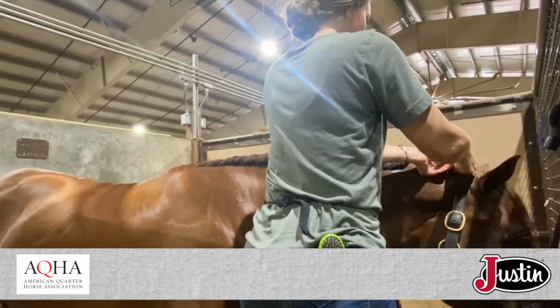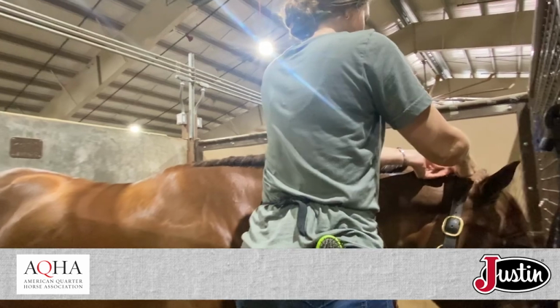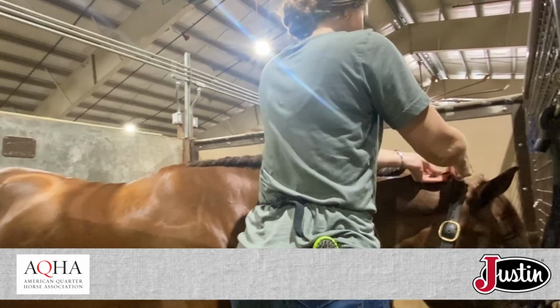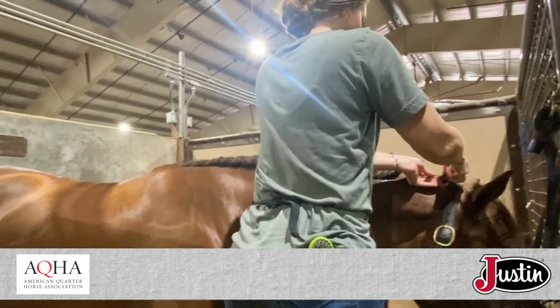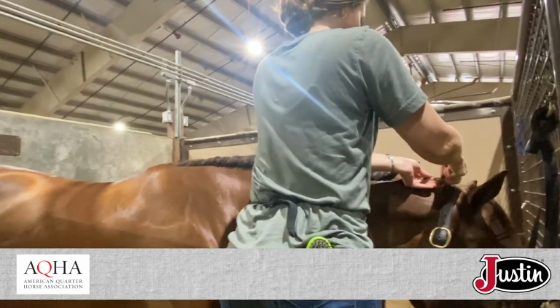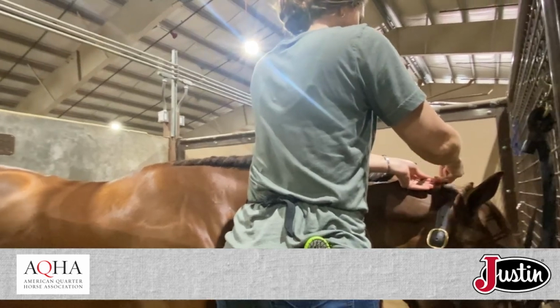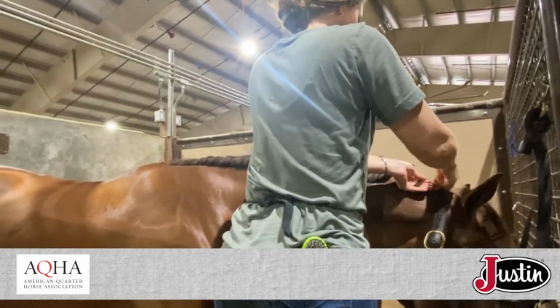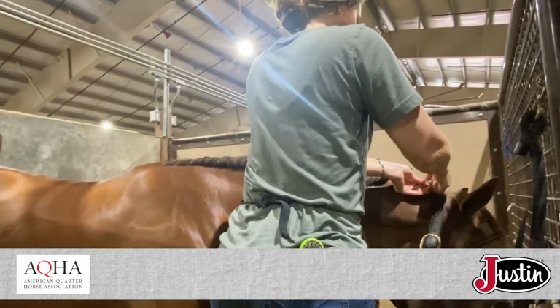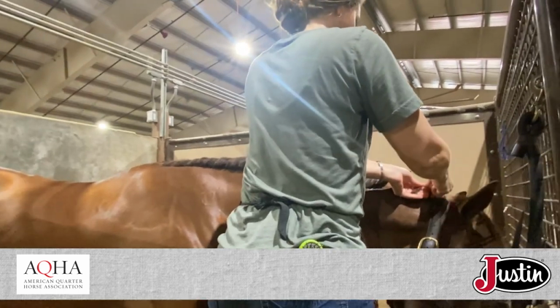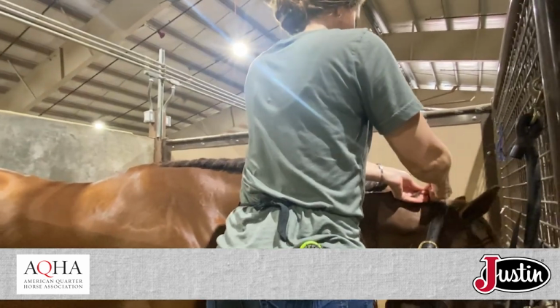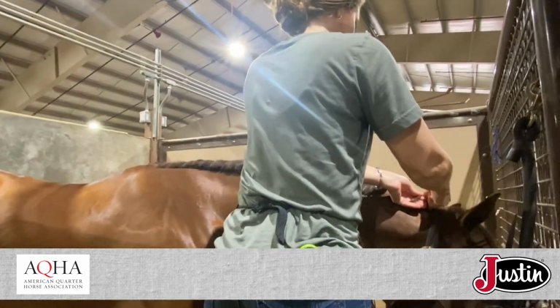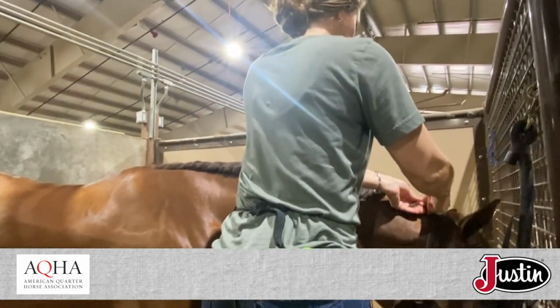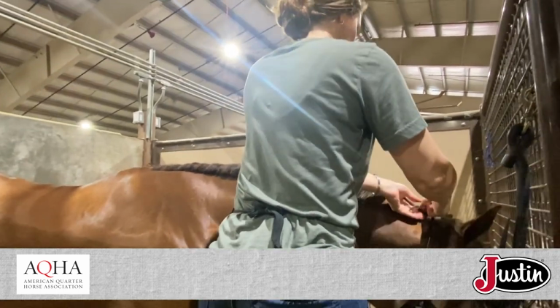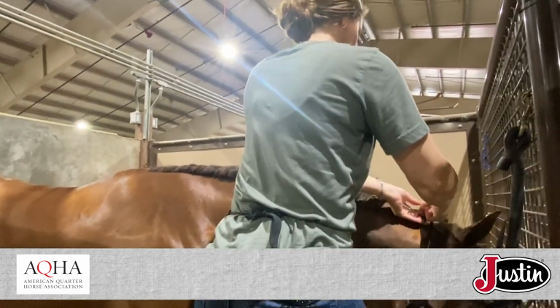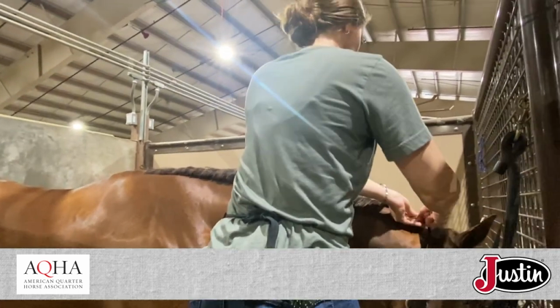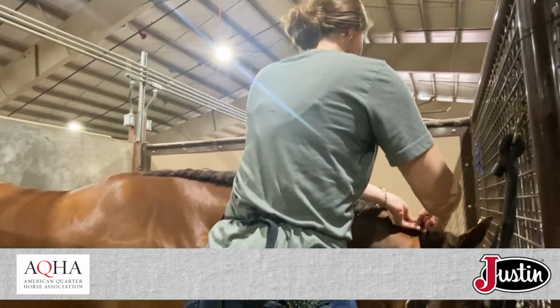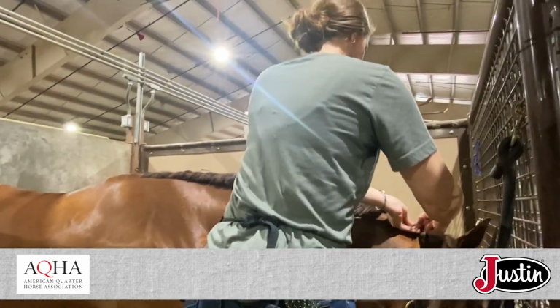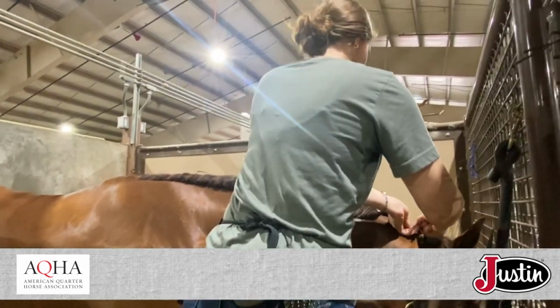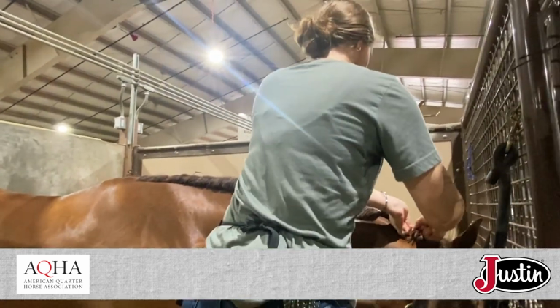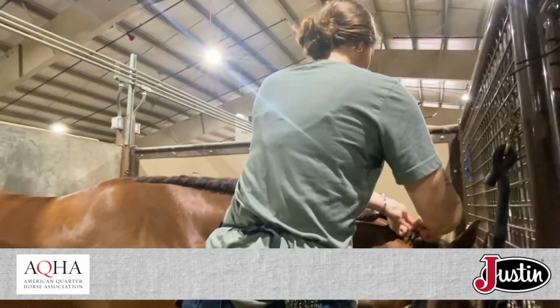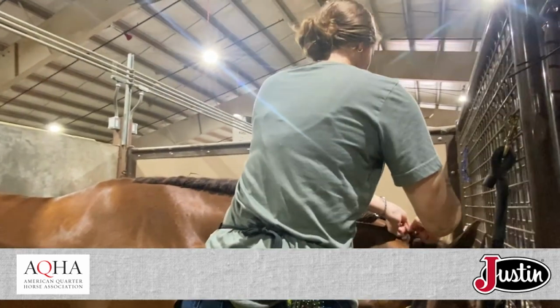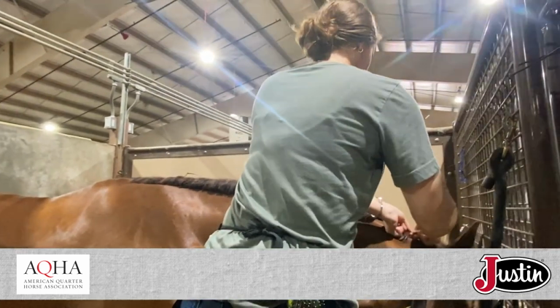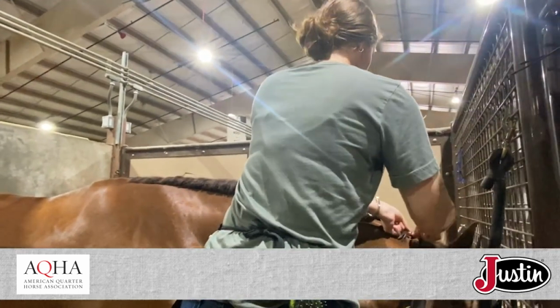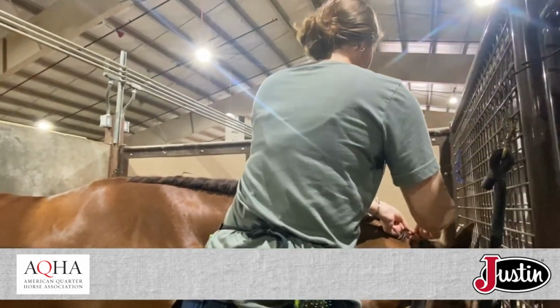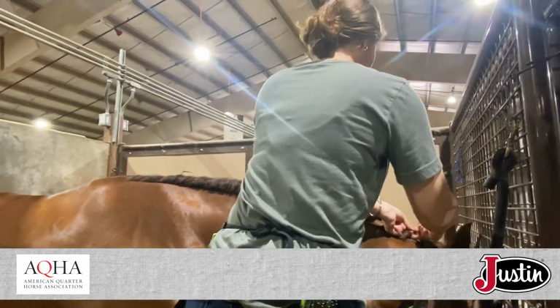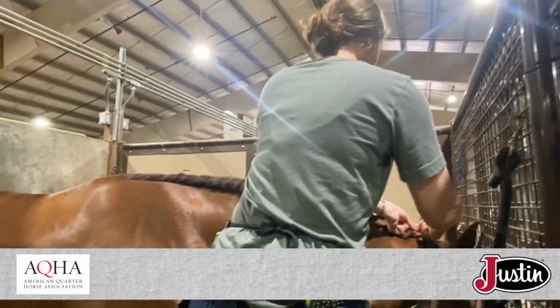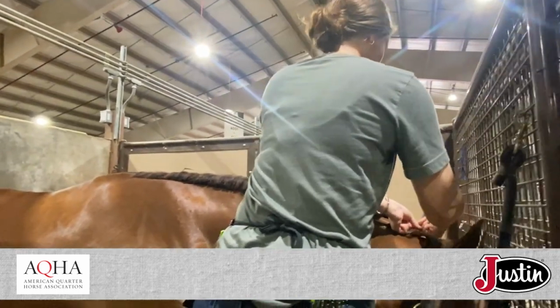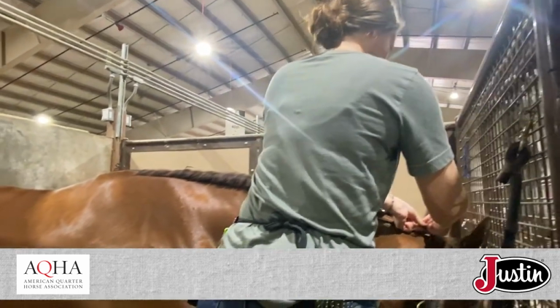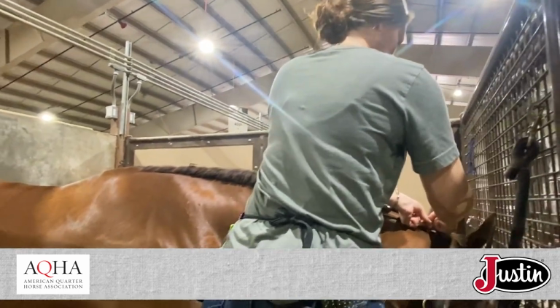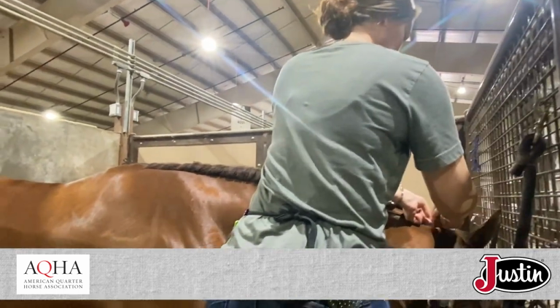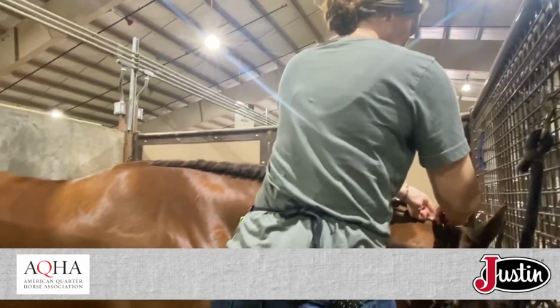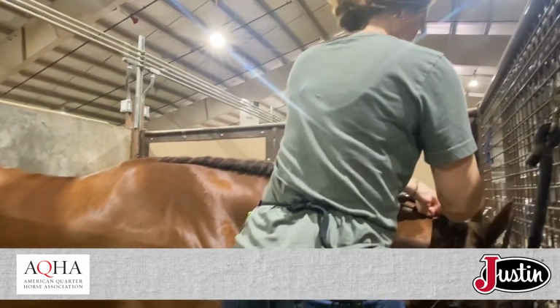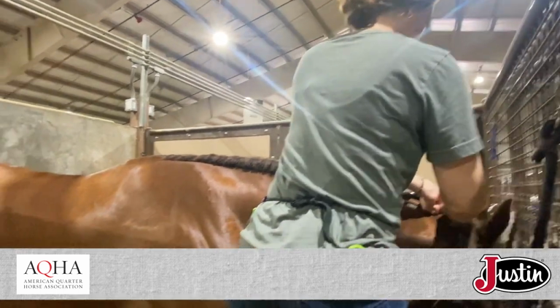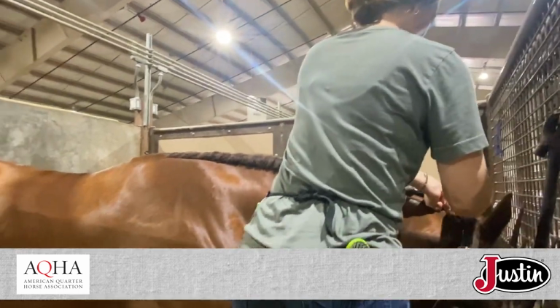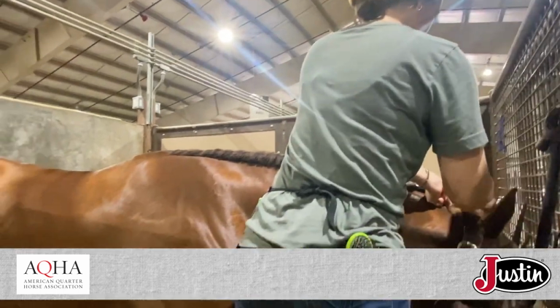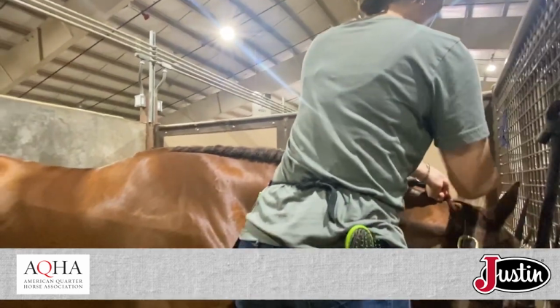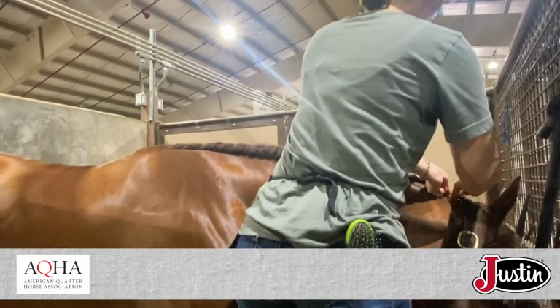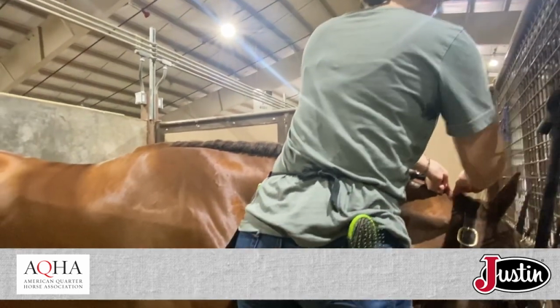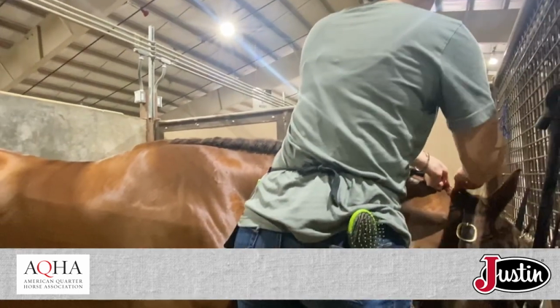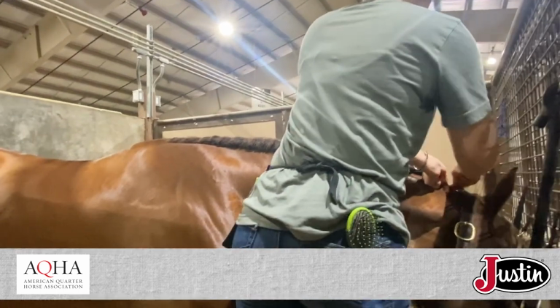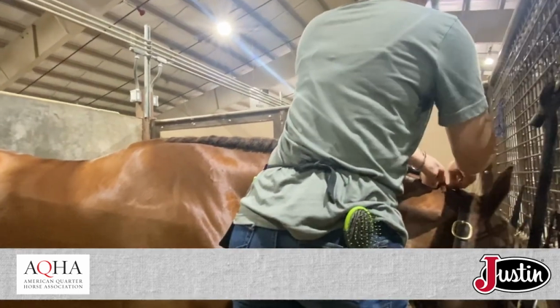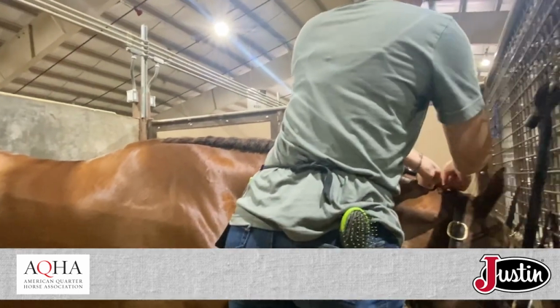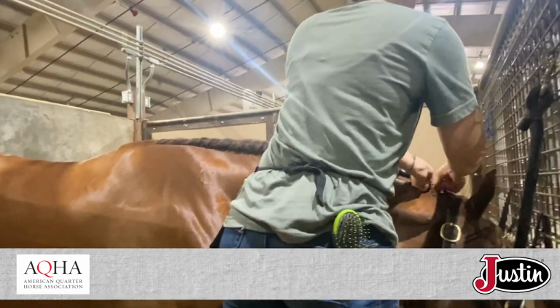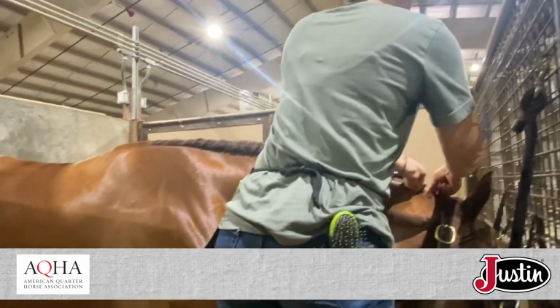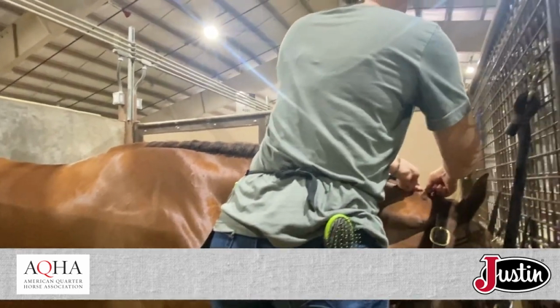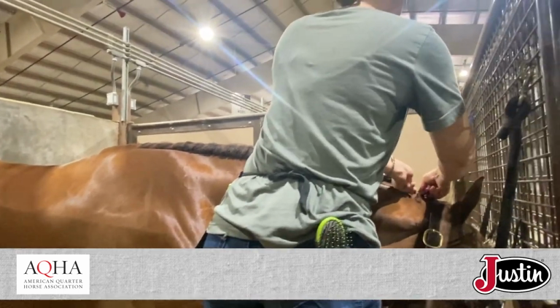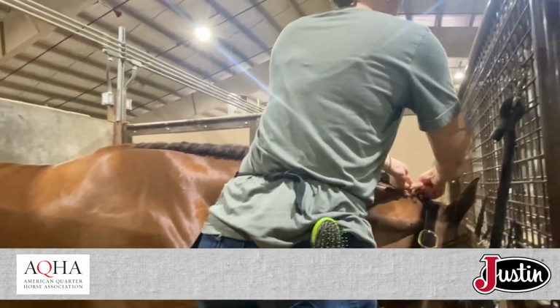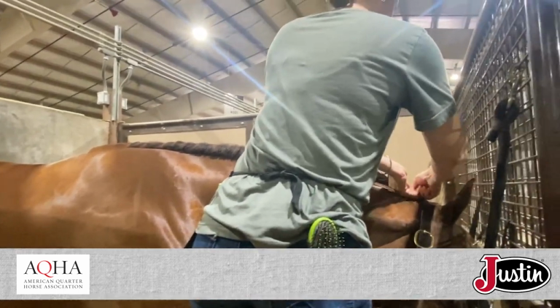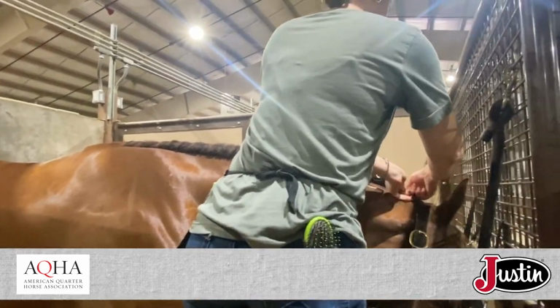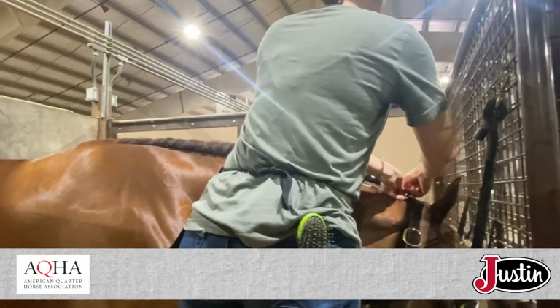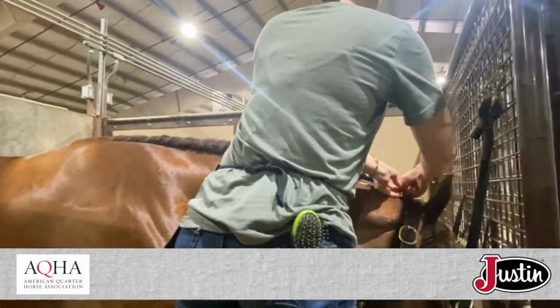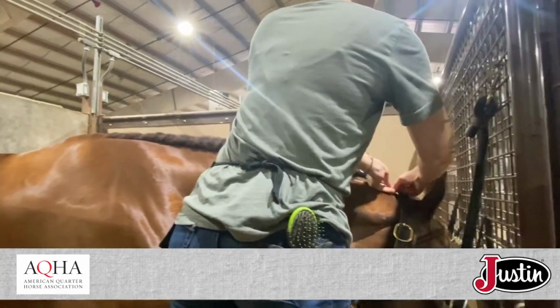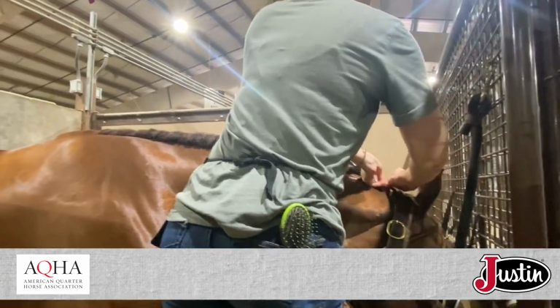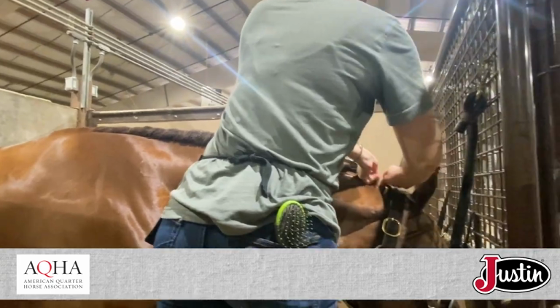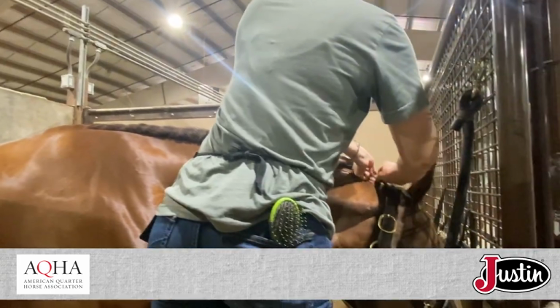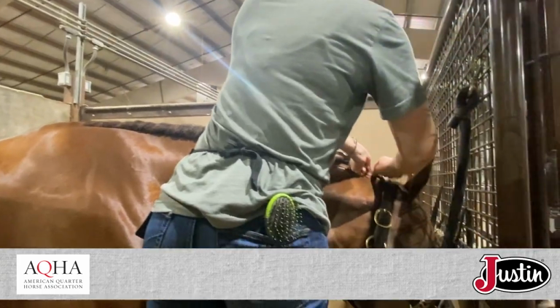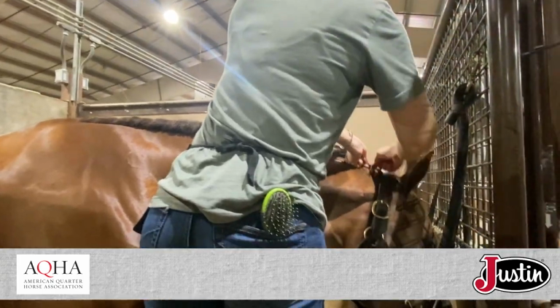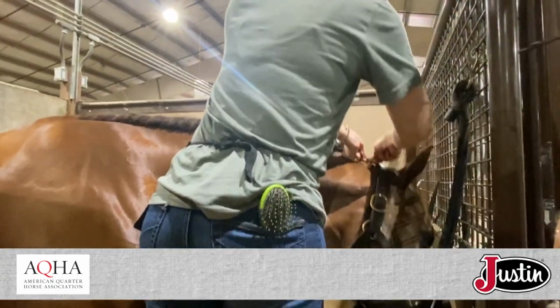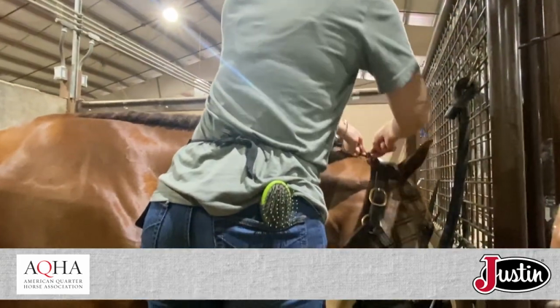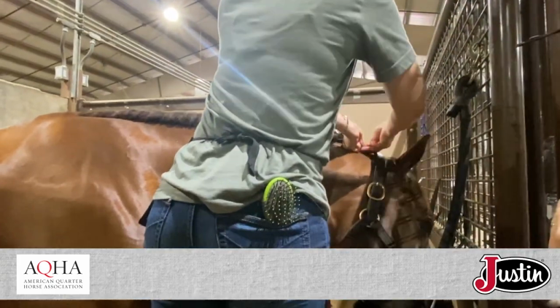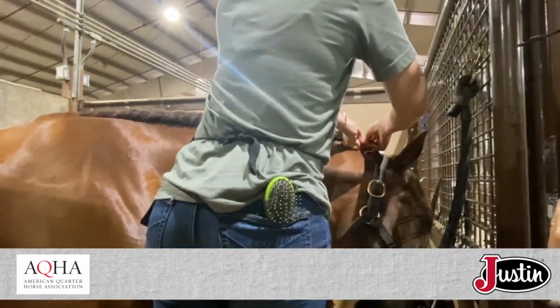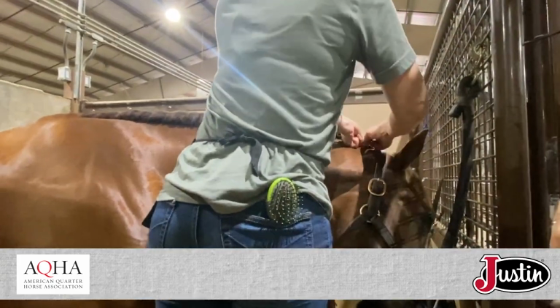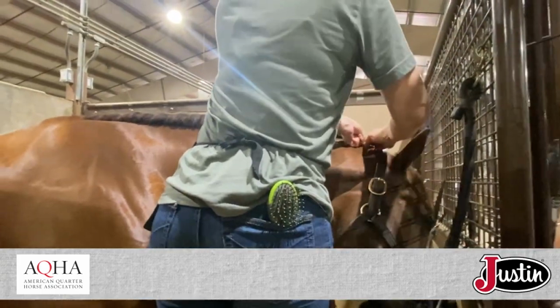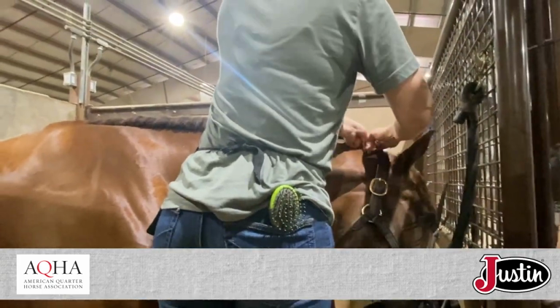I want the braid to be very tight as I braid it straight down. That's going to help it hold its shape.